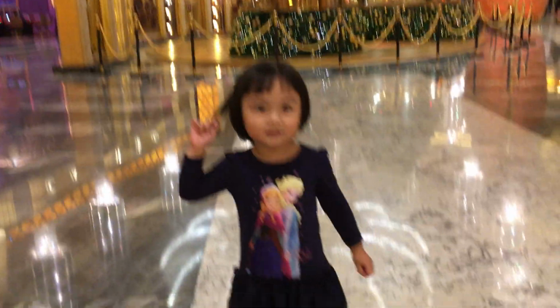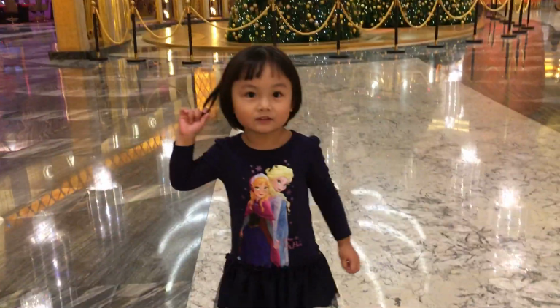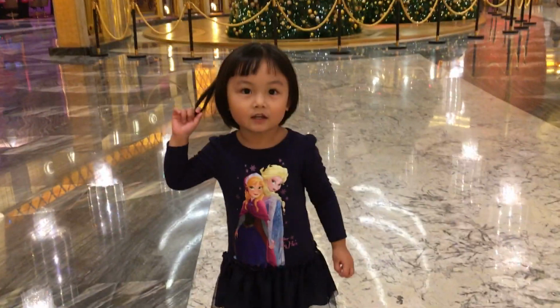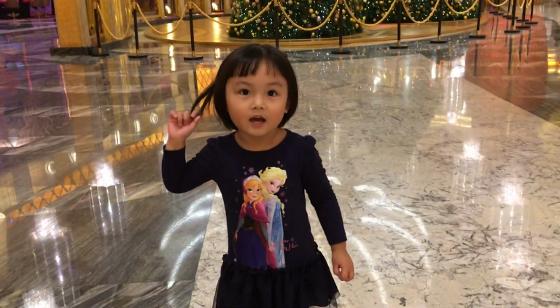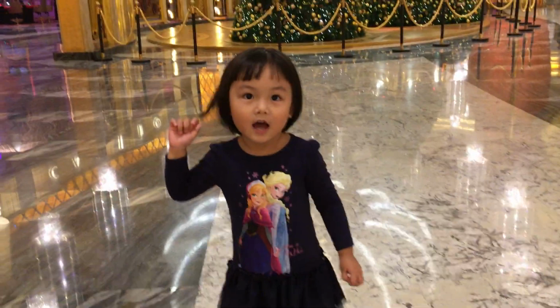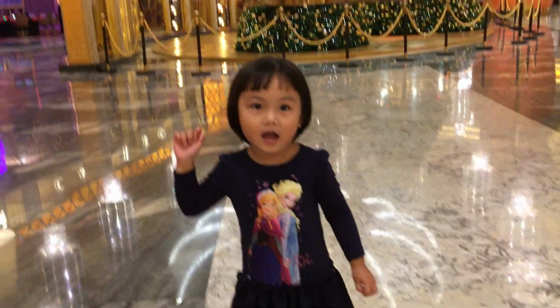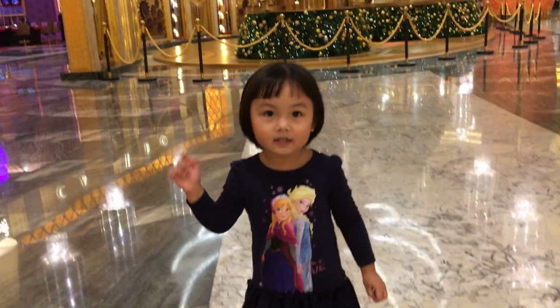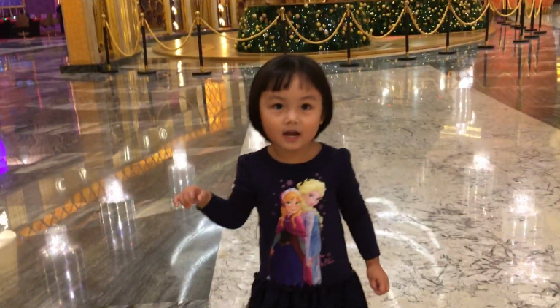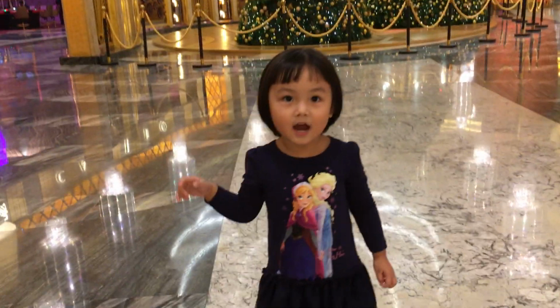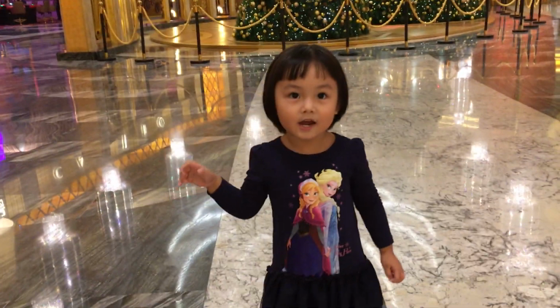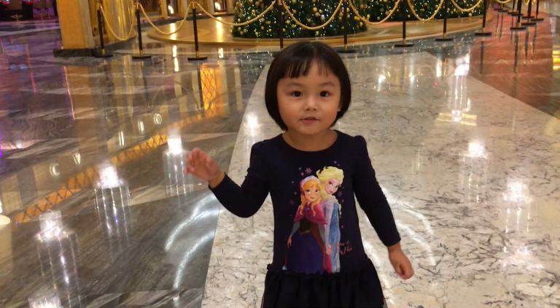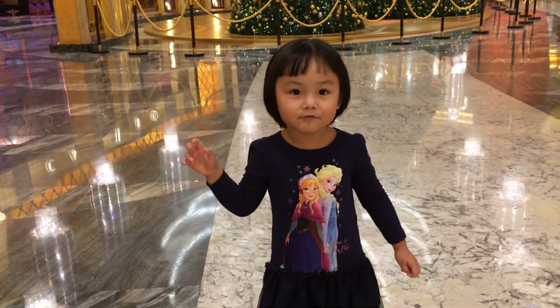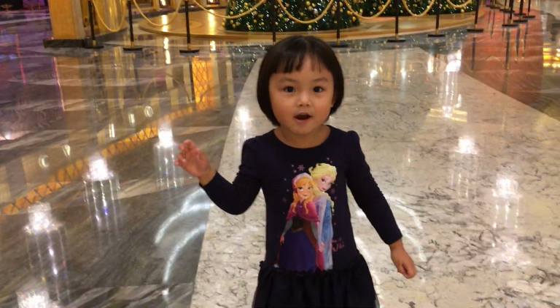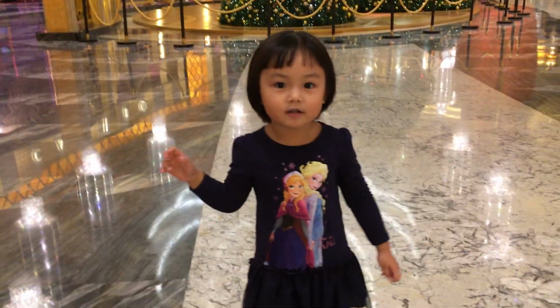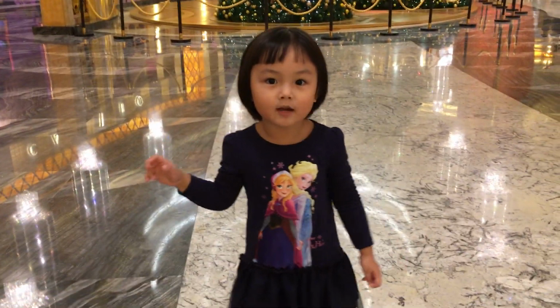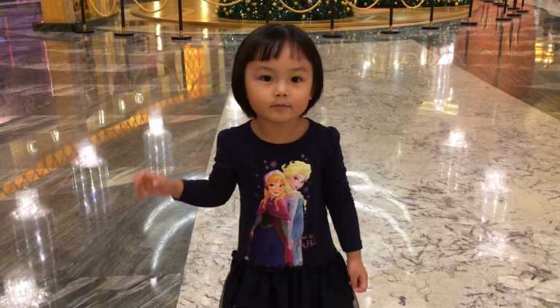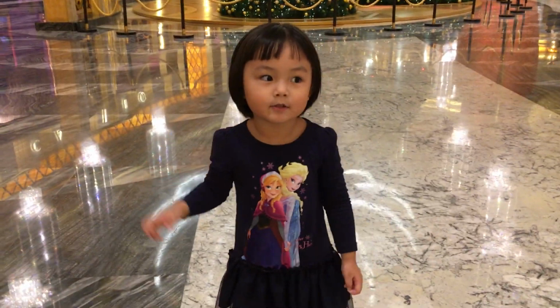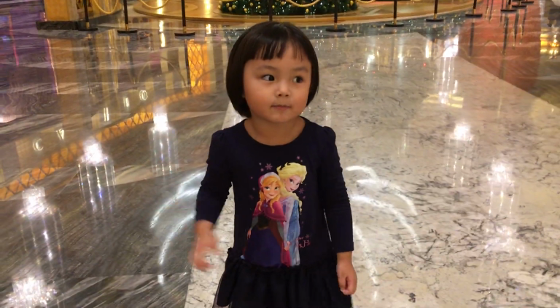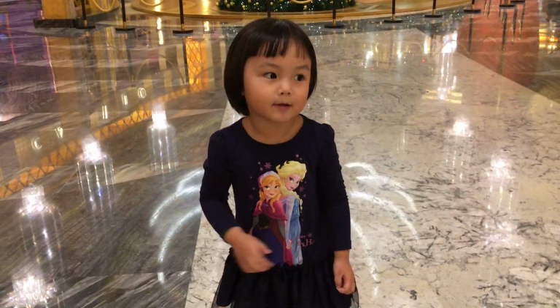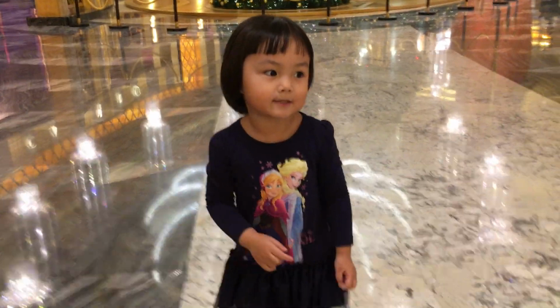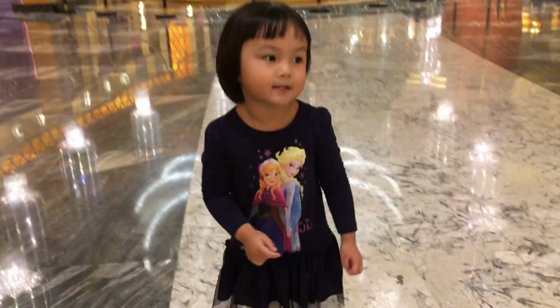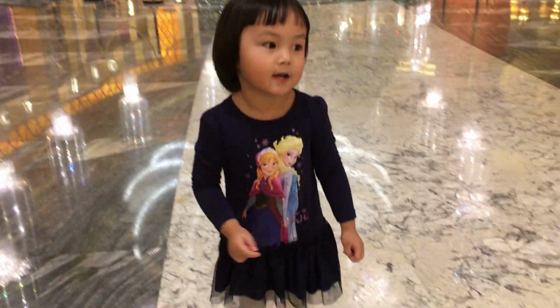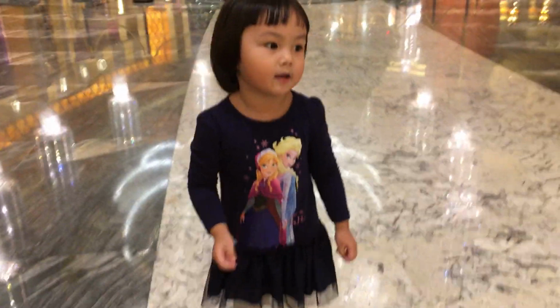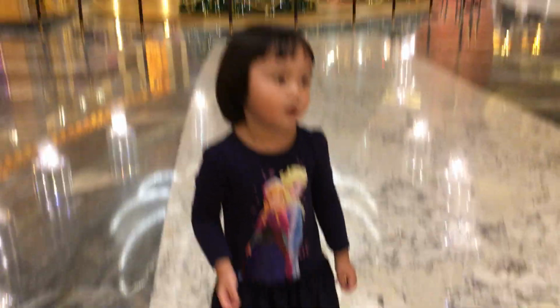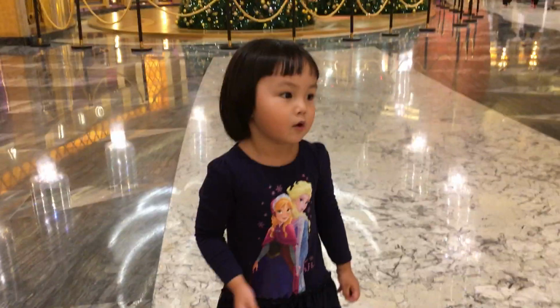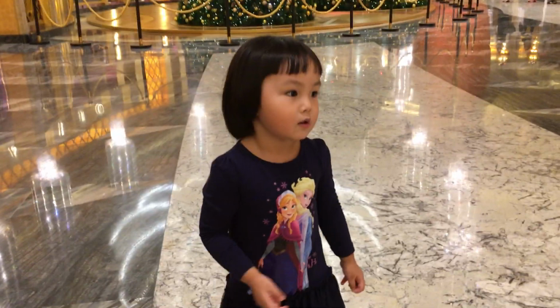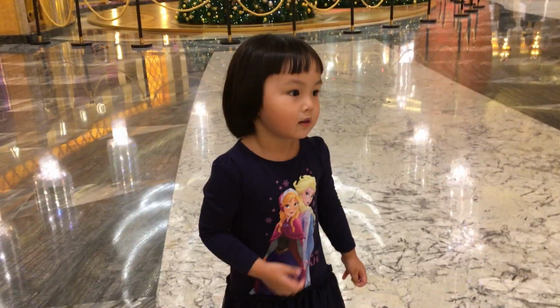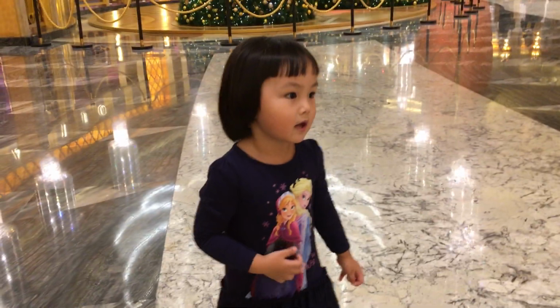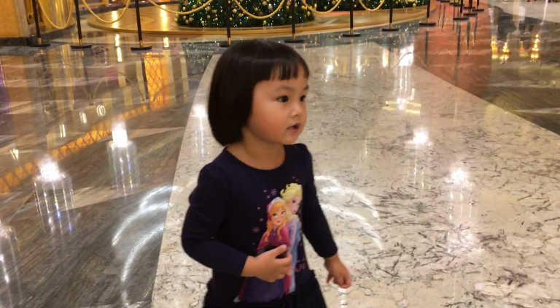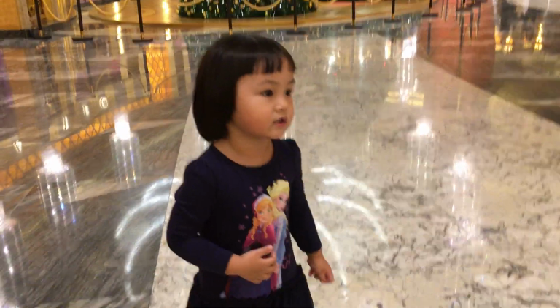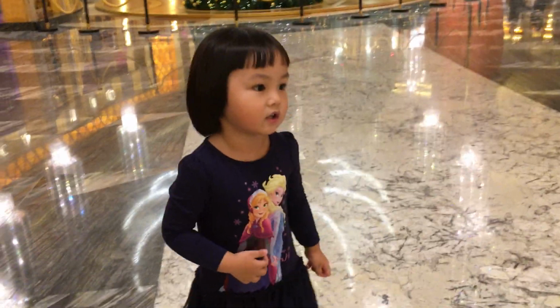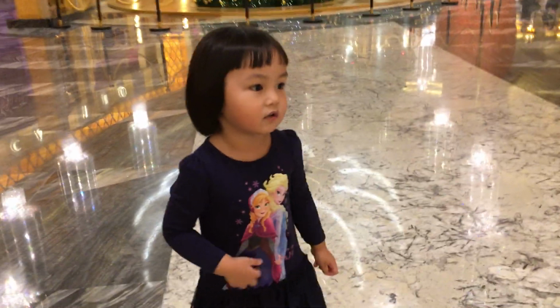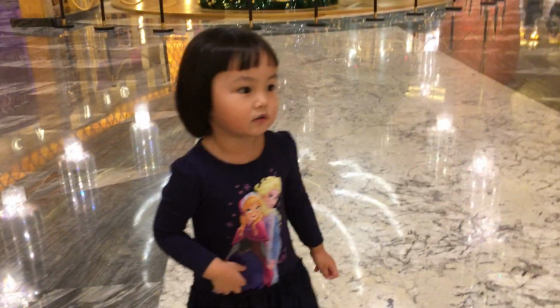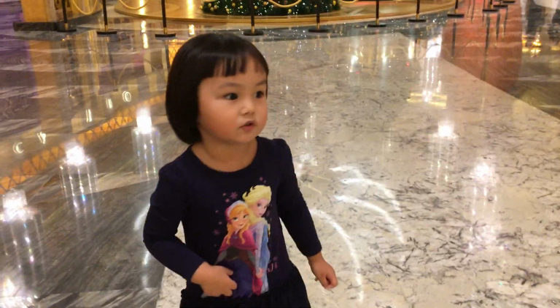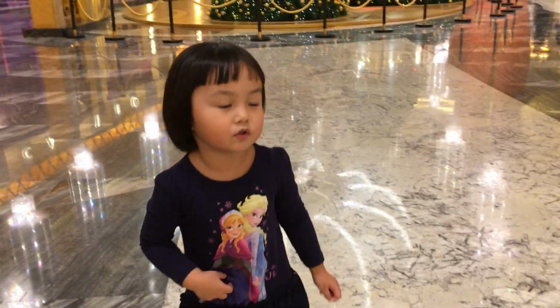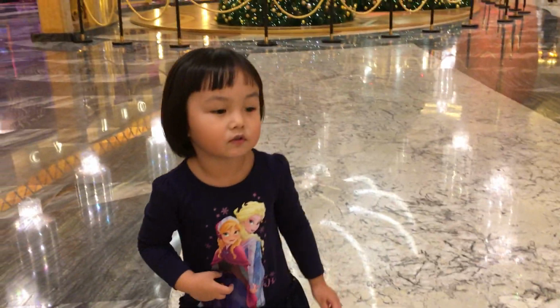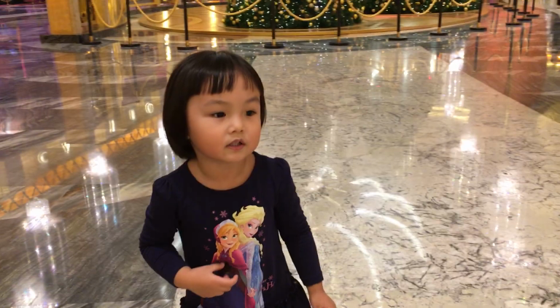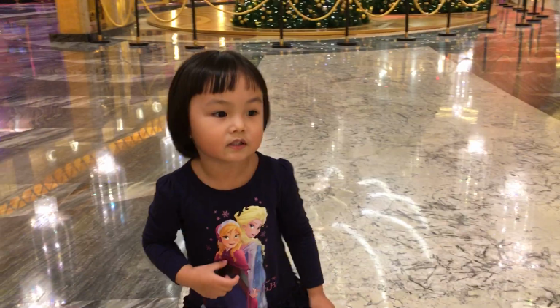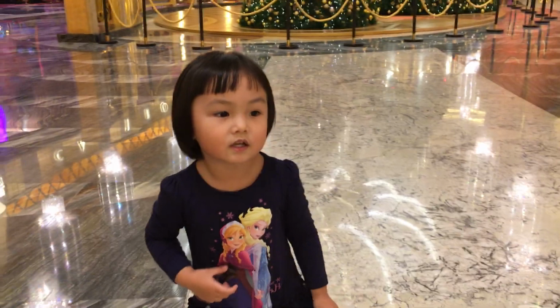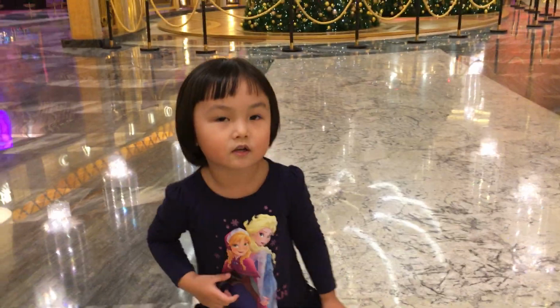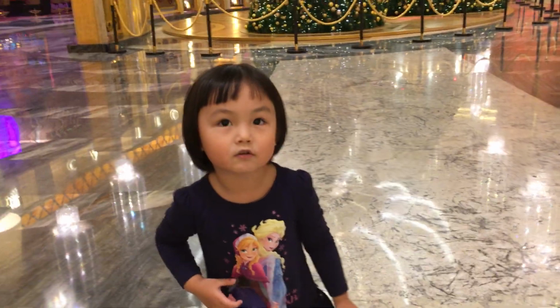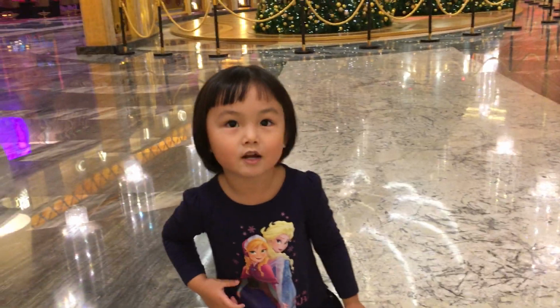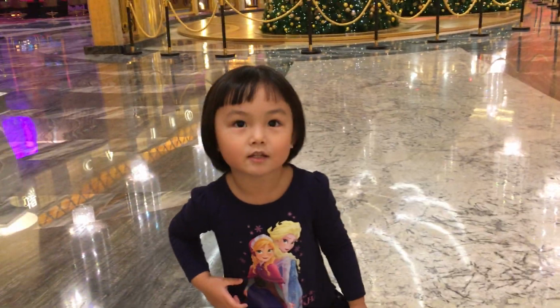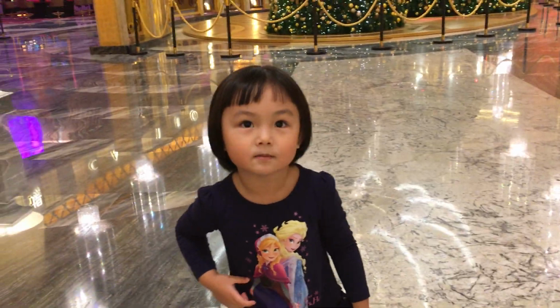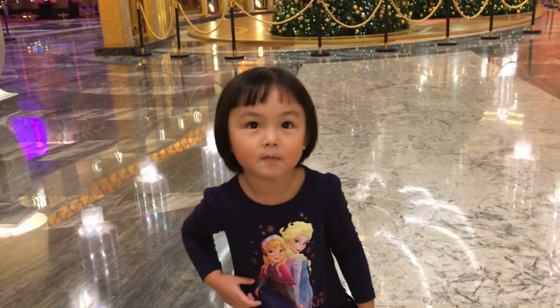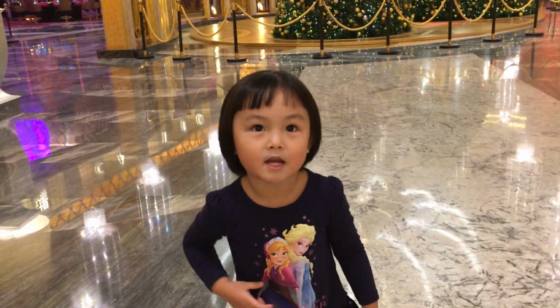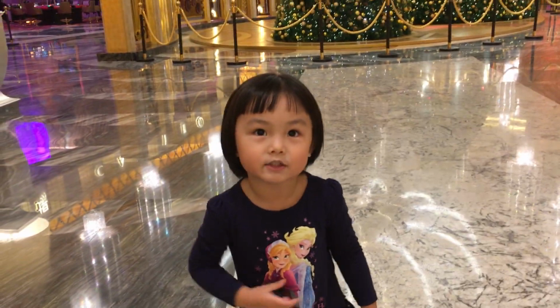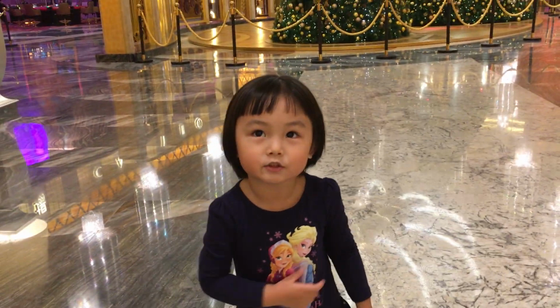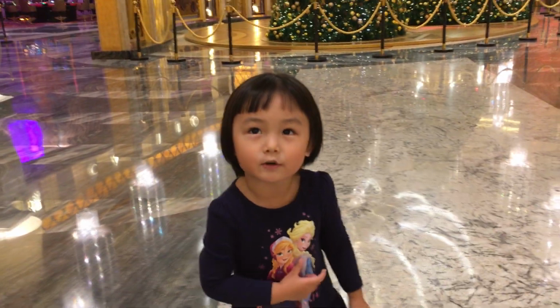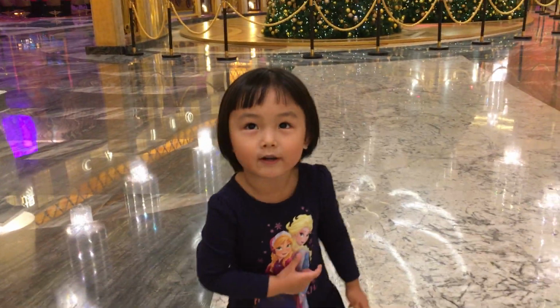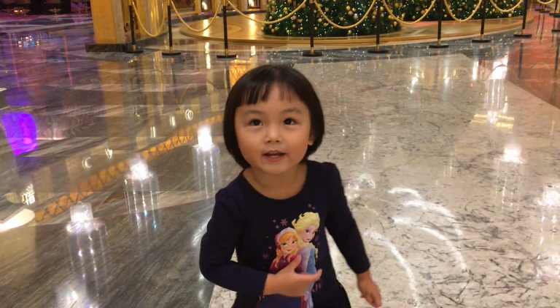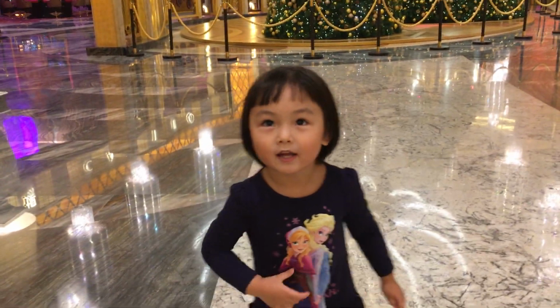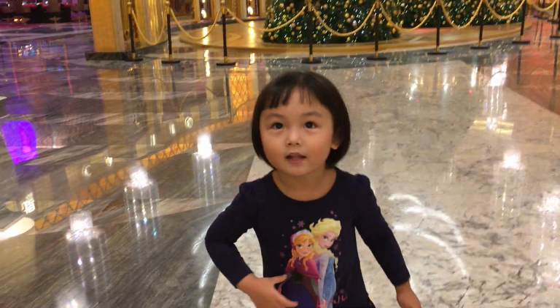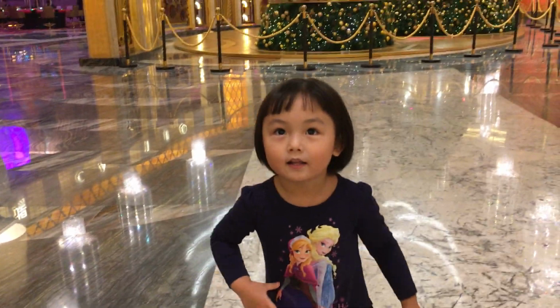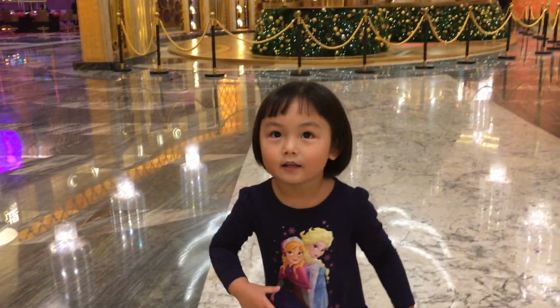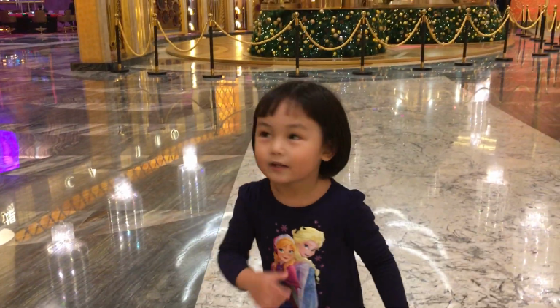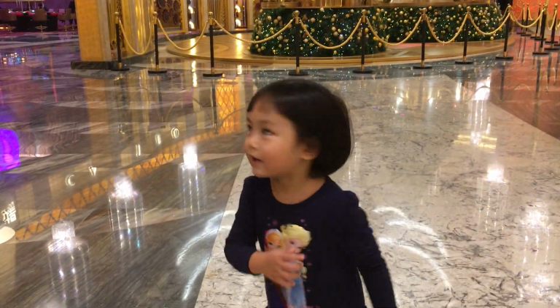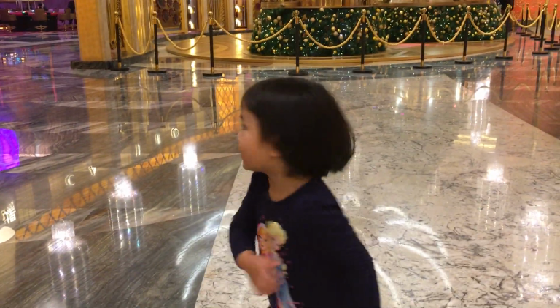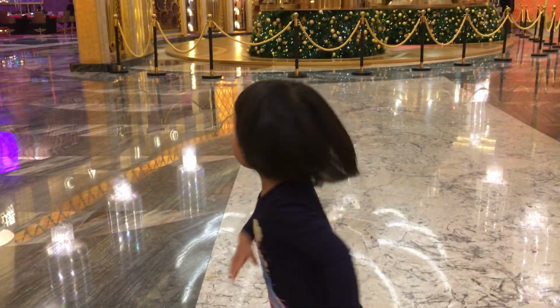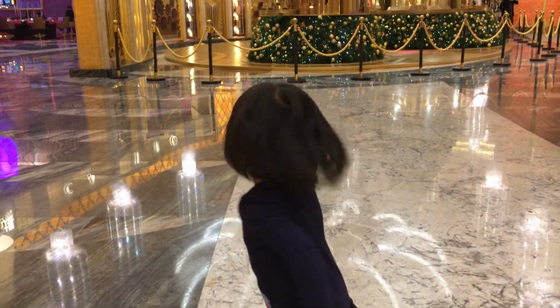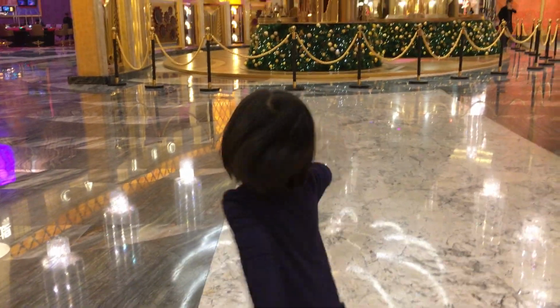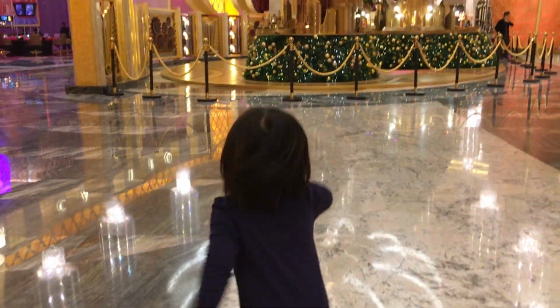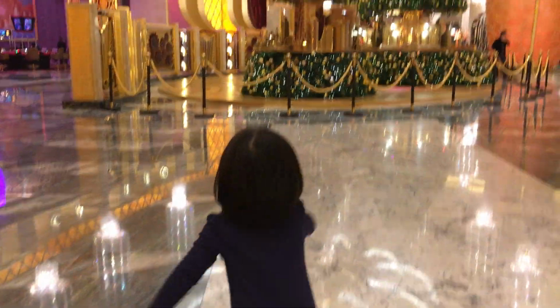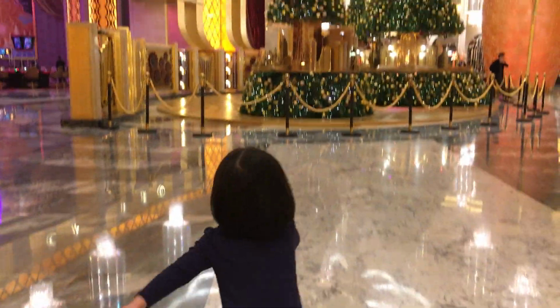Hi guys, welcome to my channel. Let's show you the Christmas tree. Let's go!